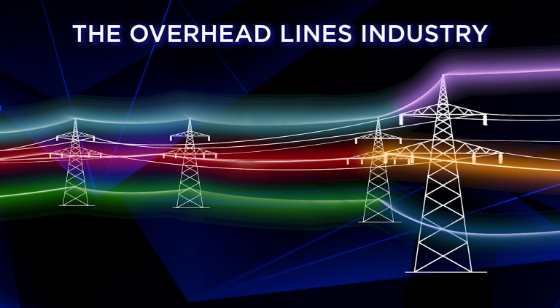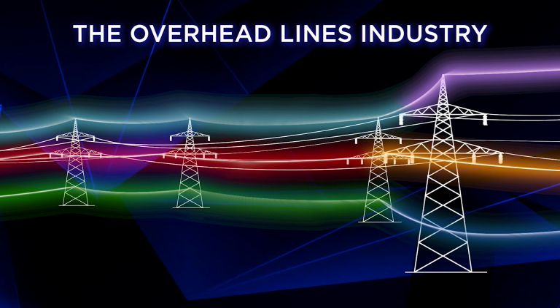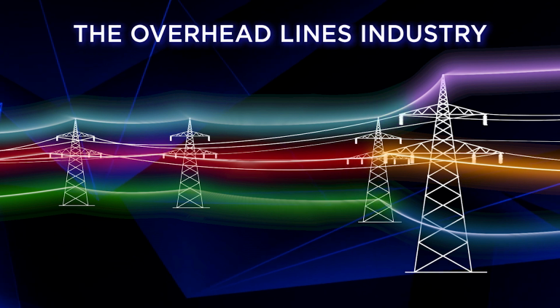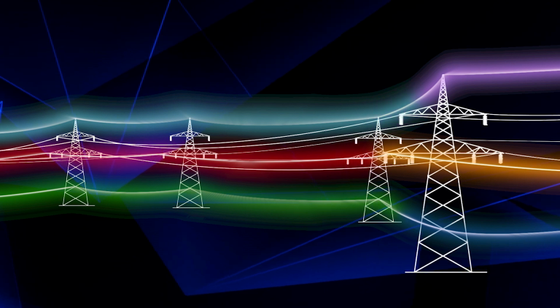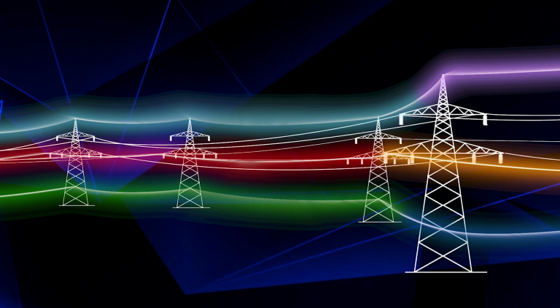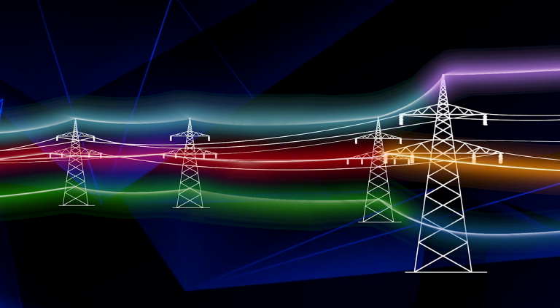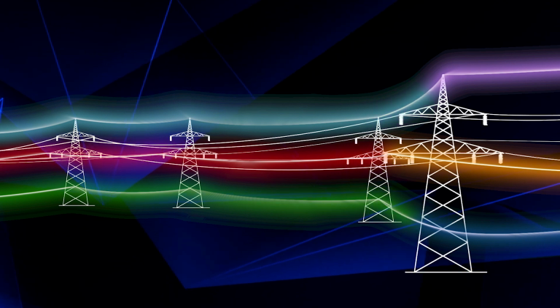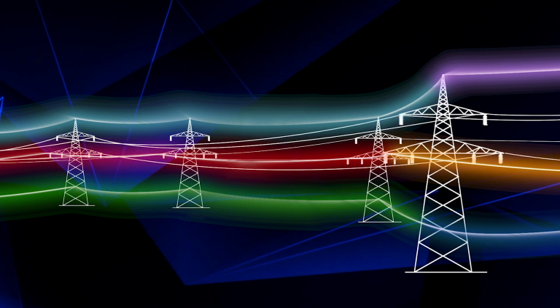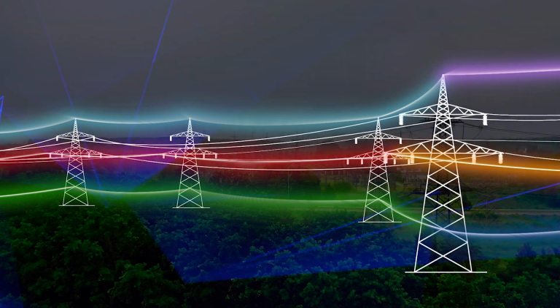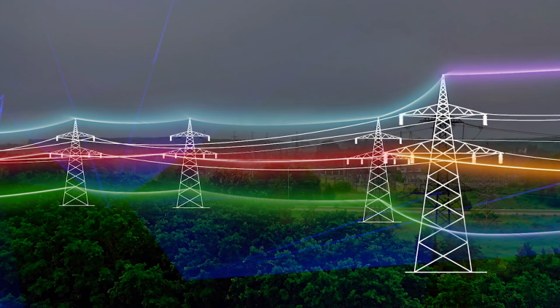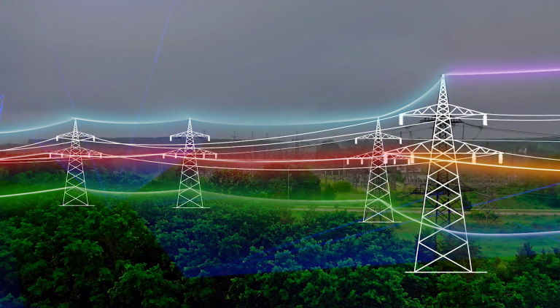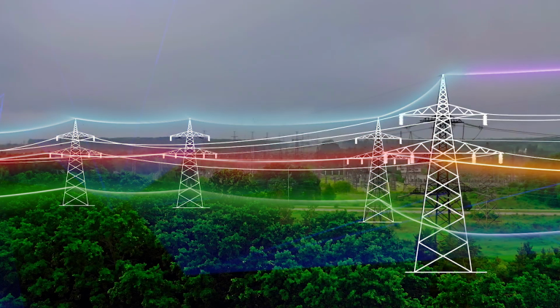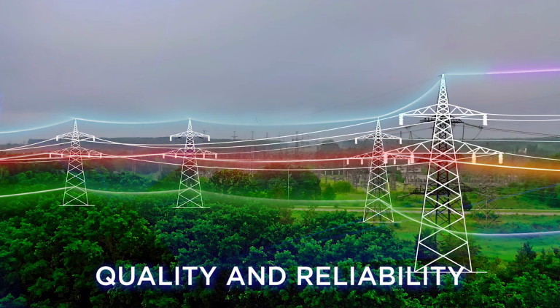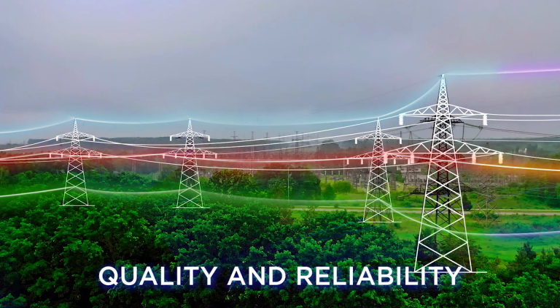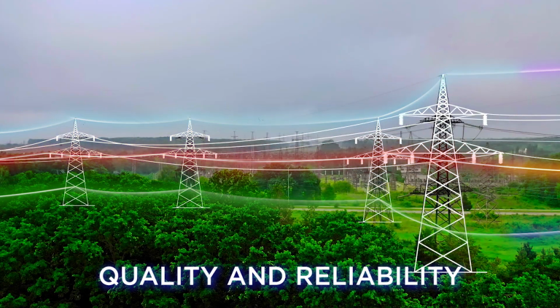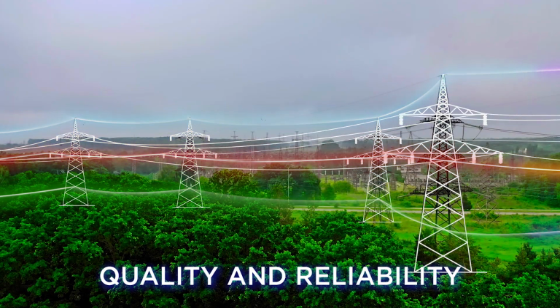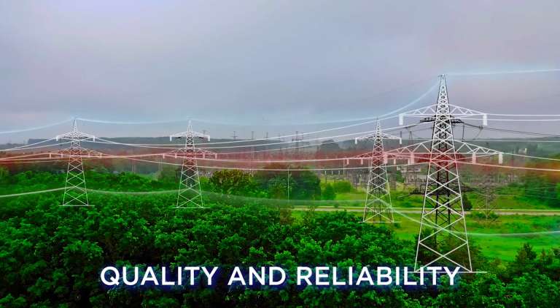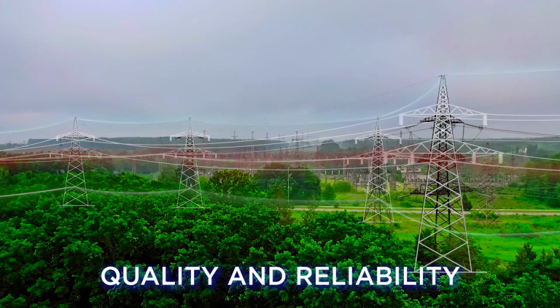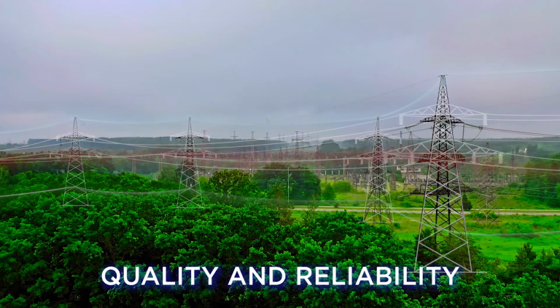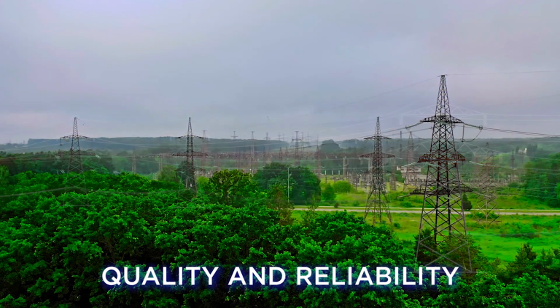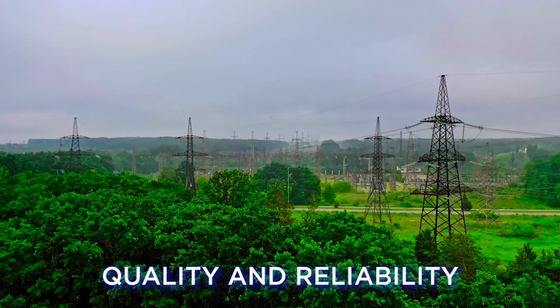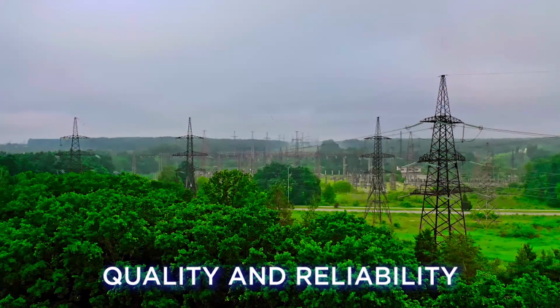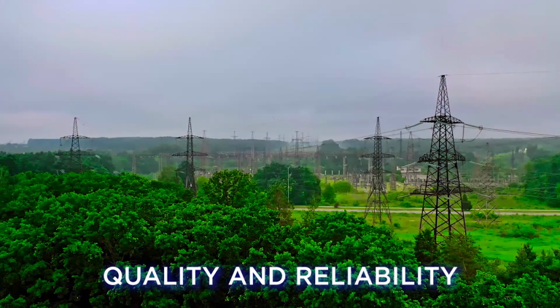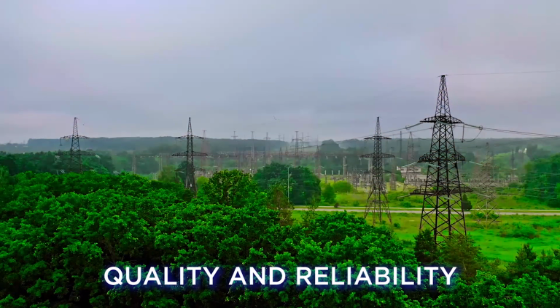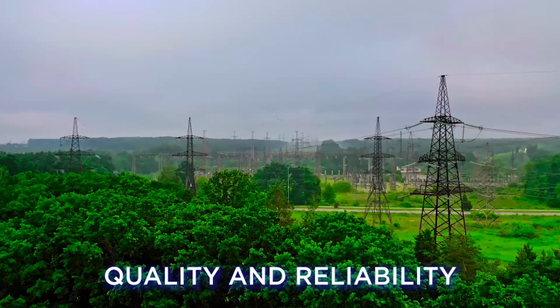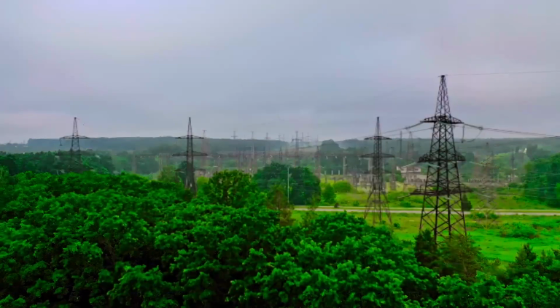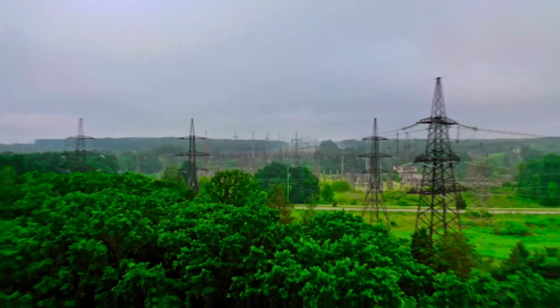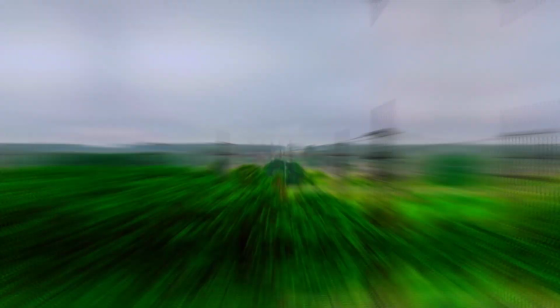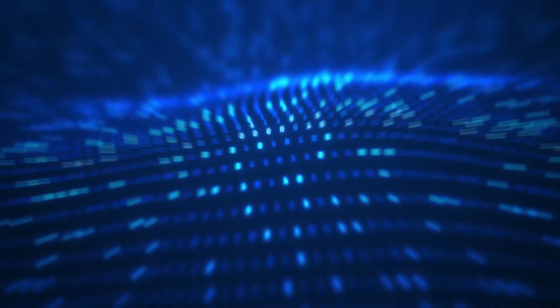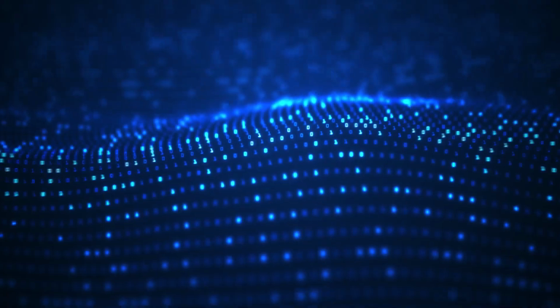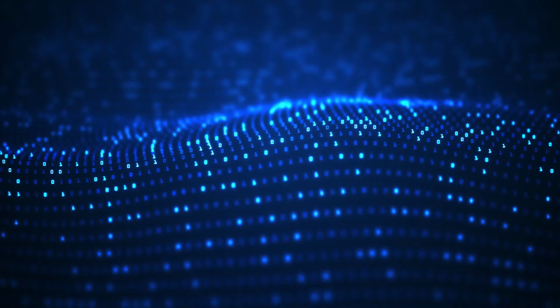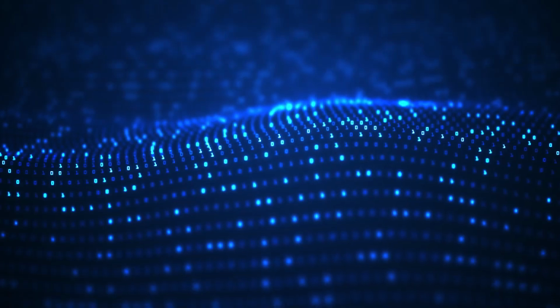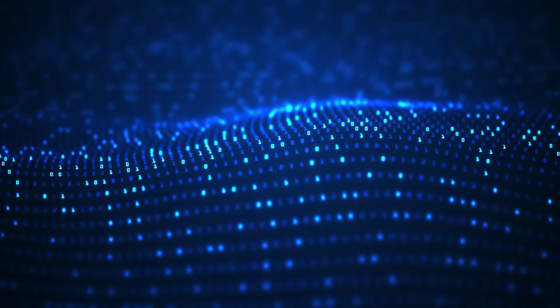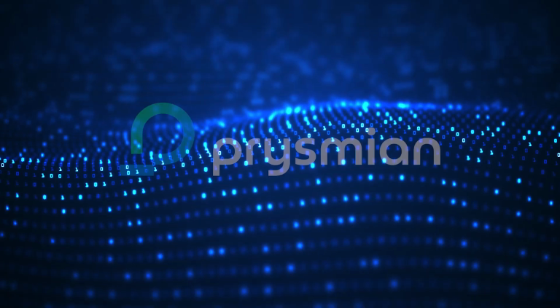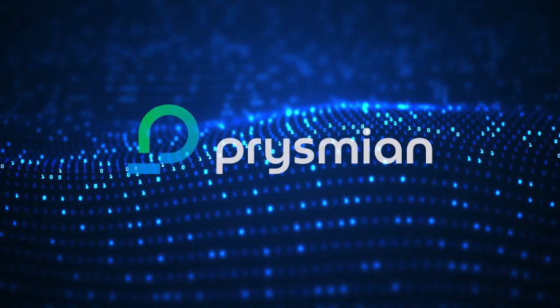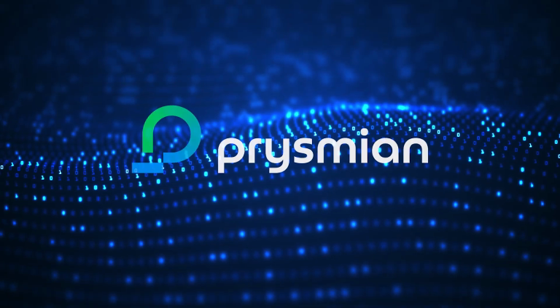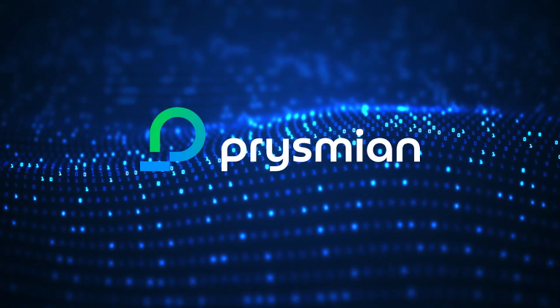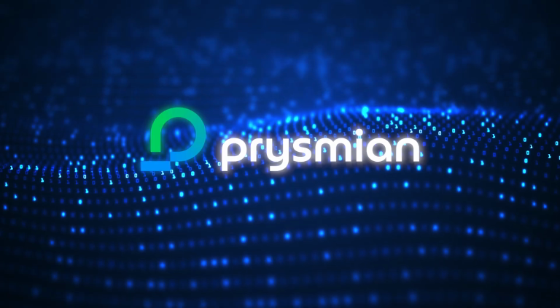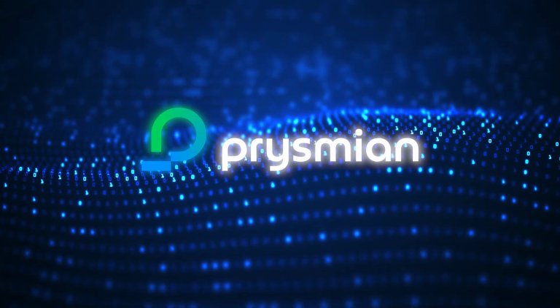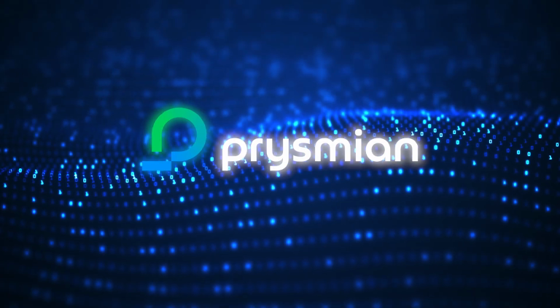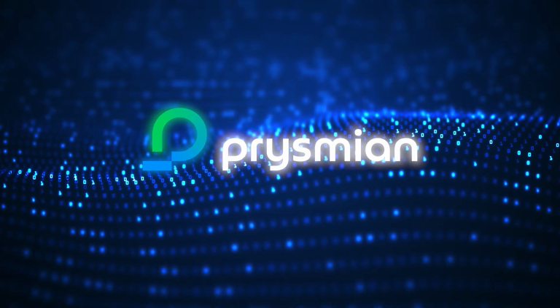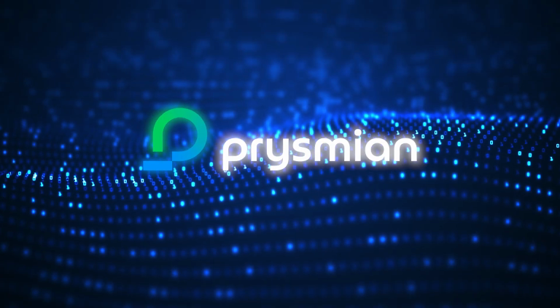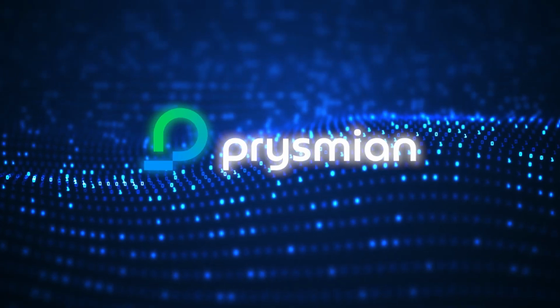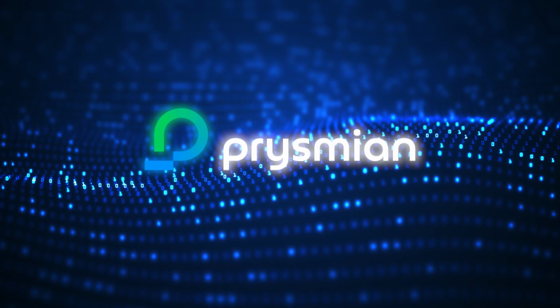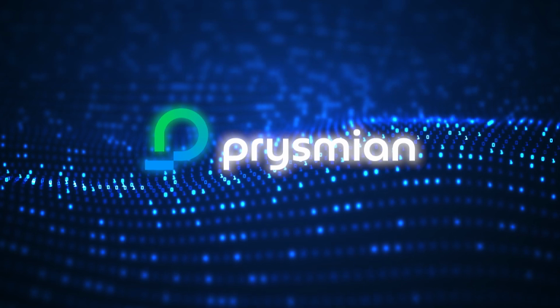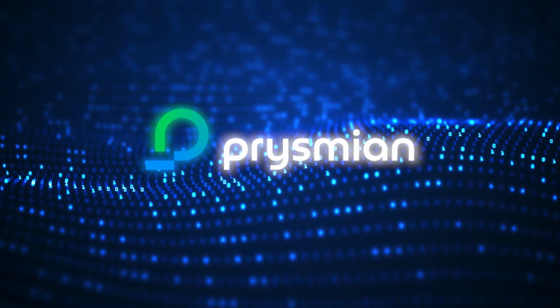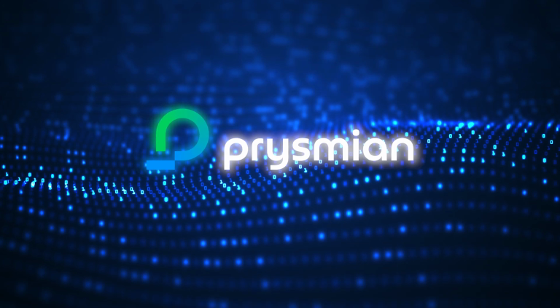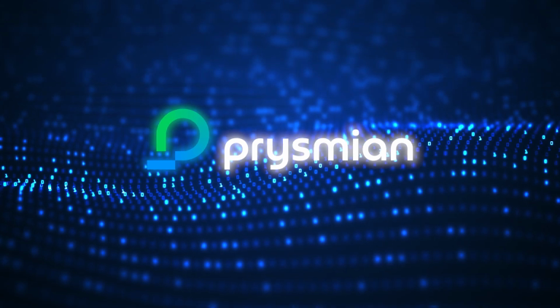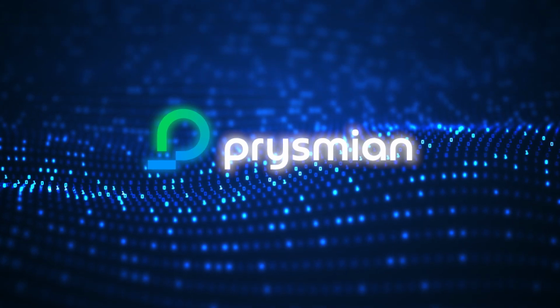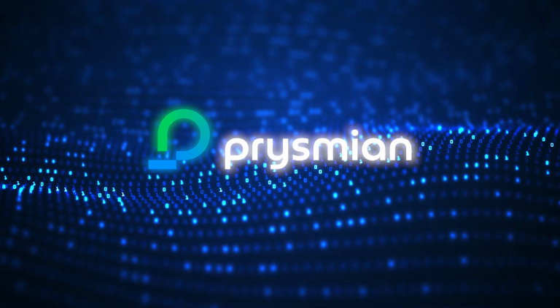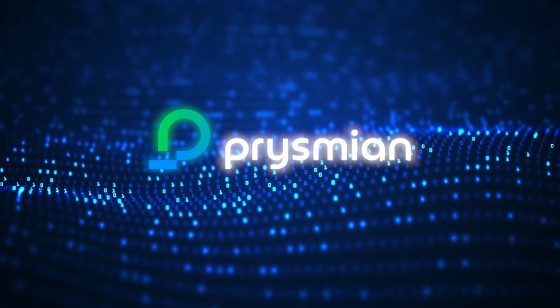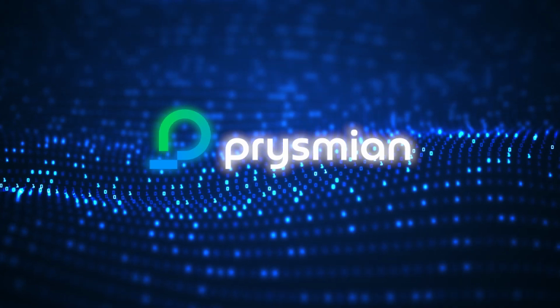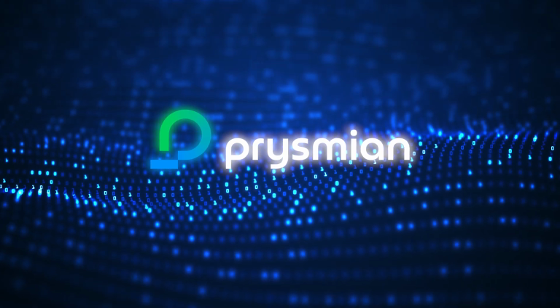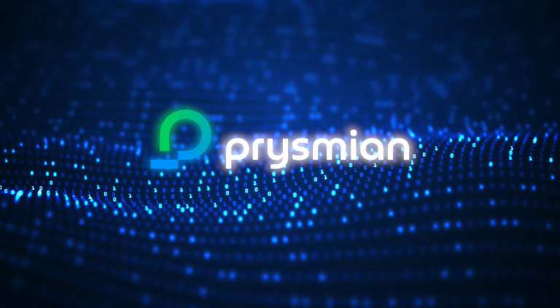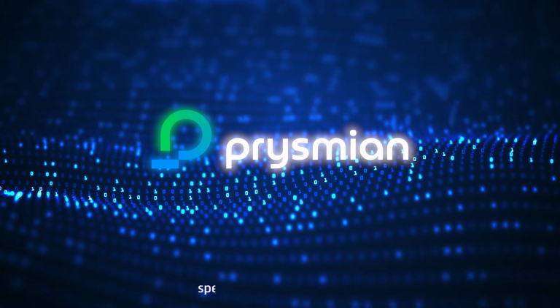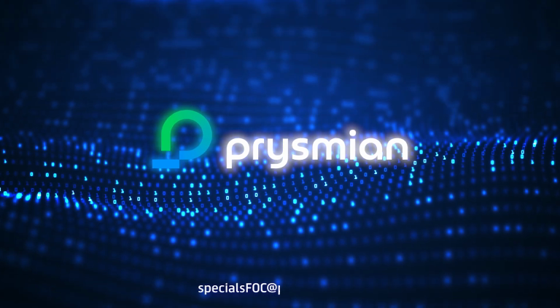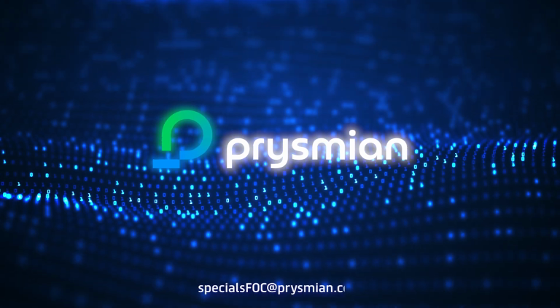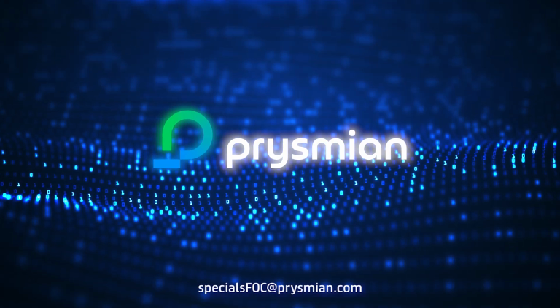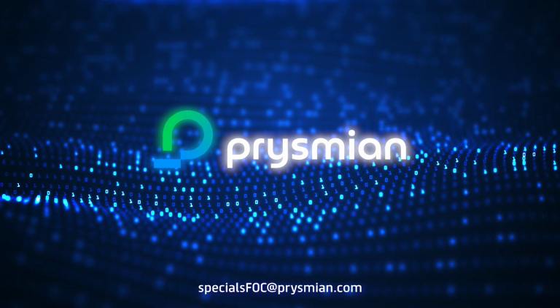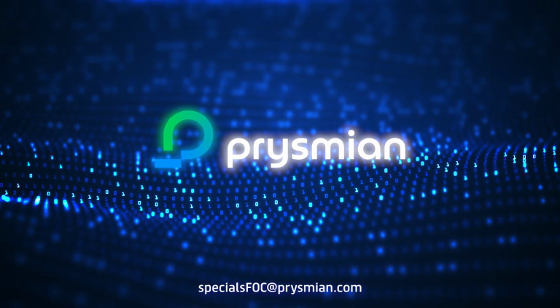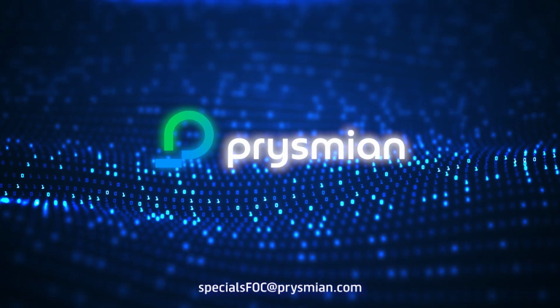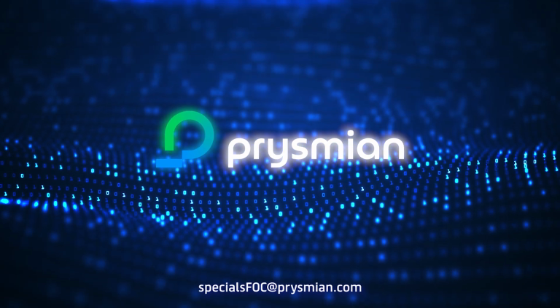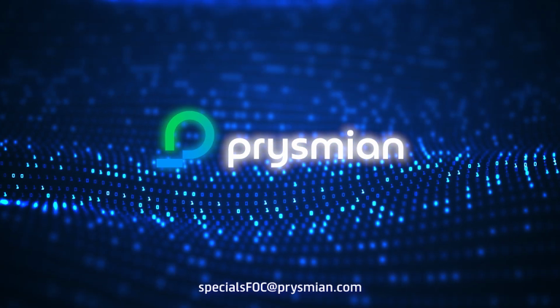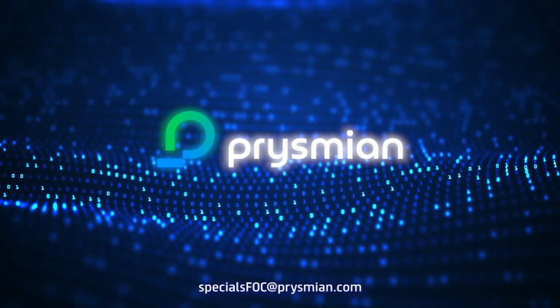Ensuring quality and reliability — Prysmian overhead line sensing system.